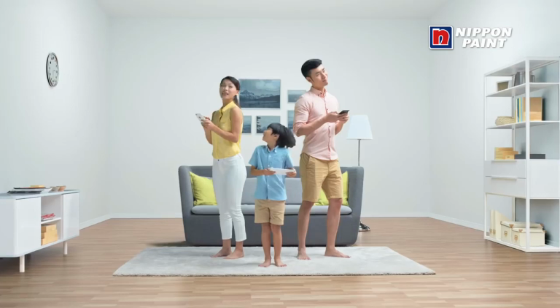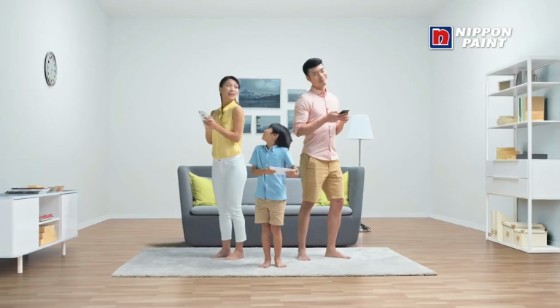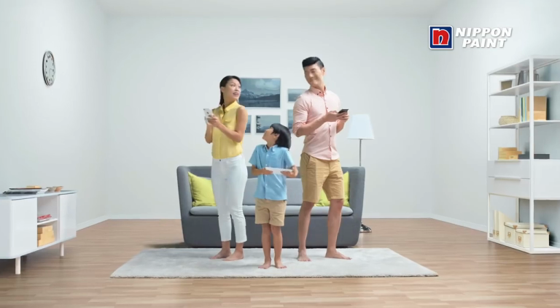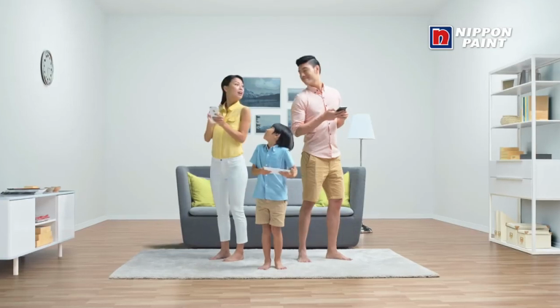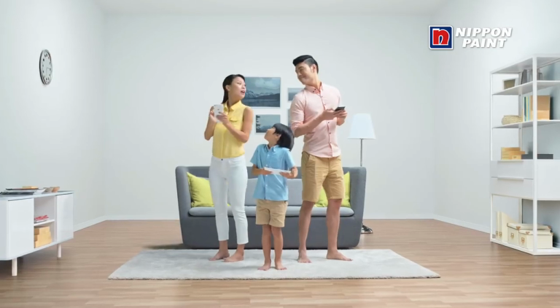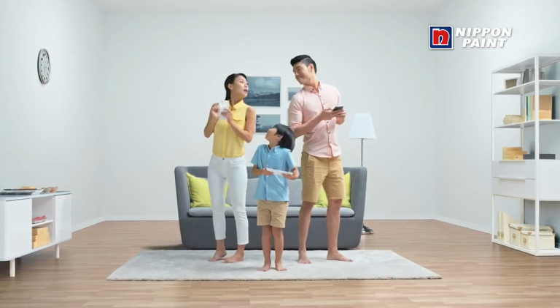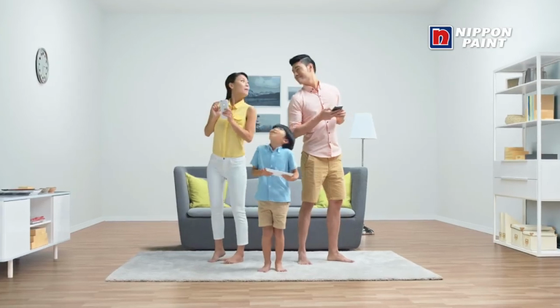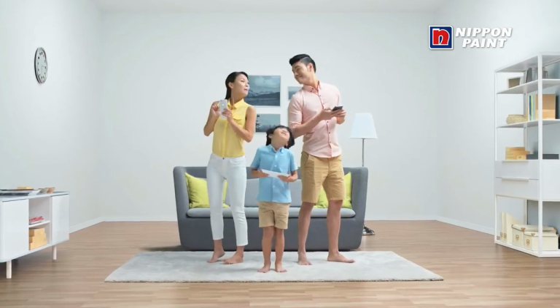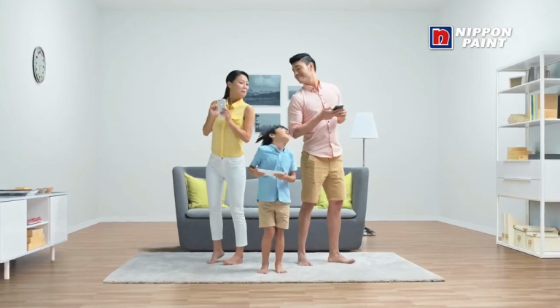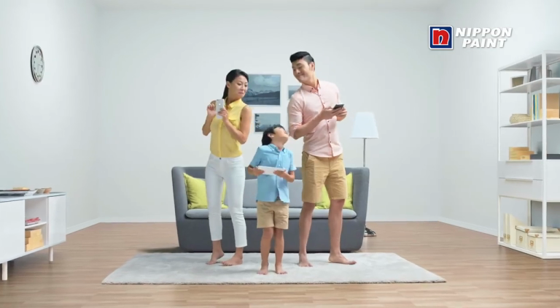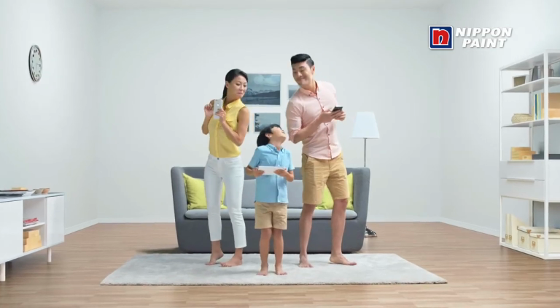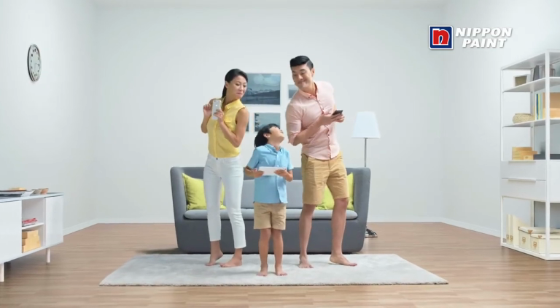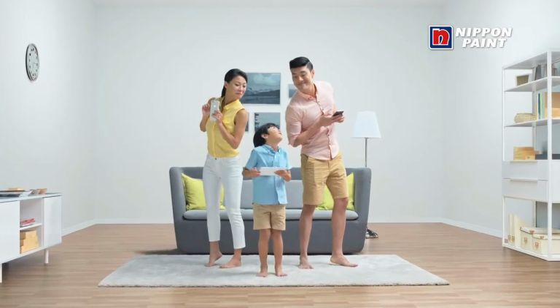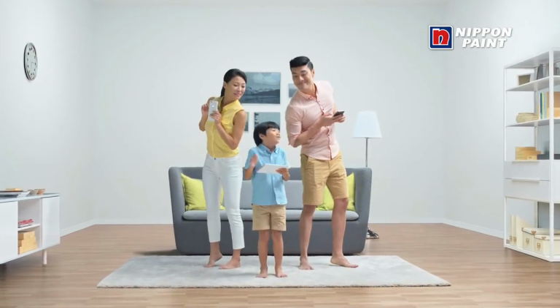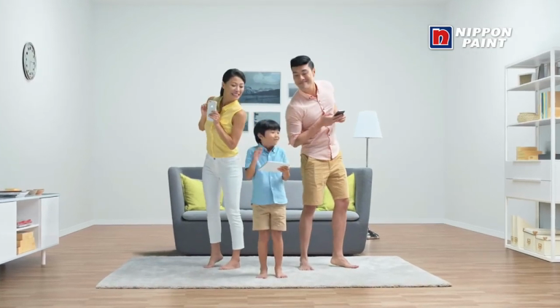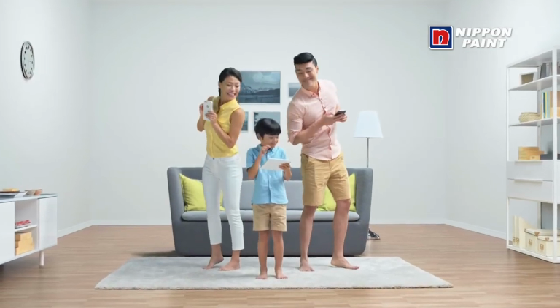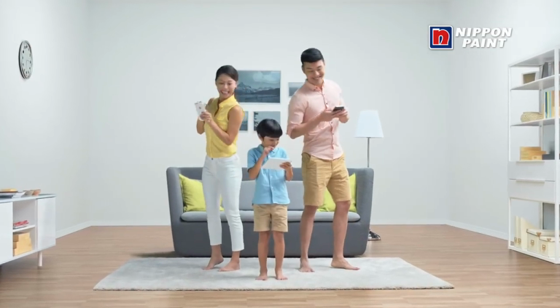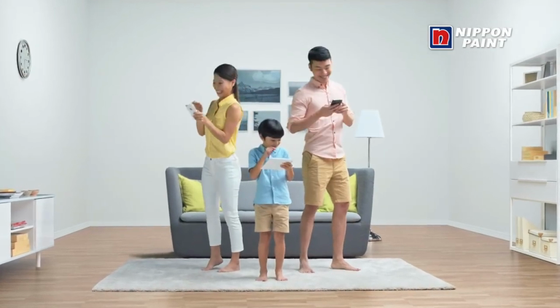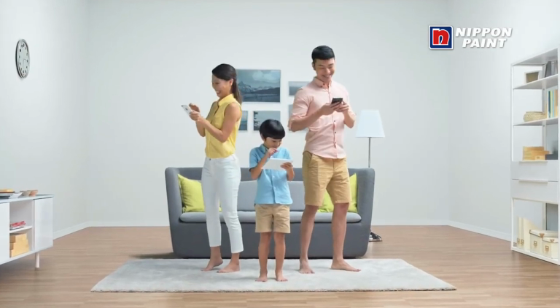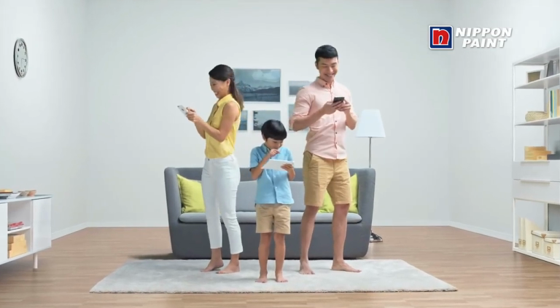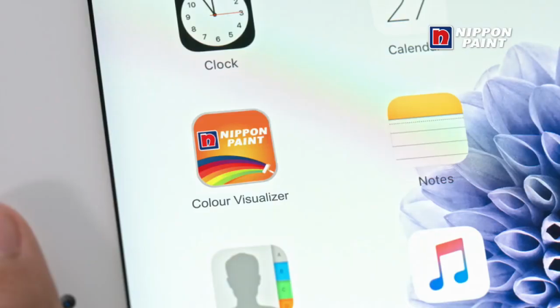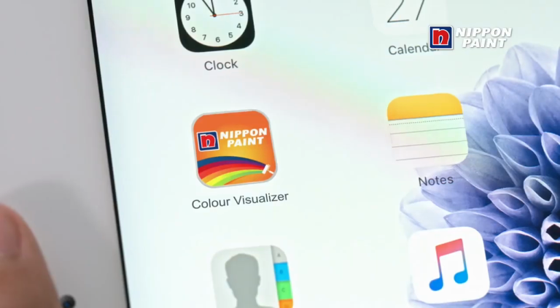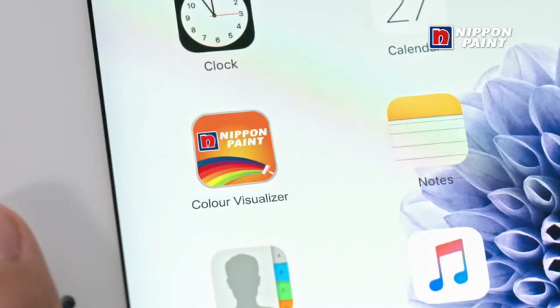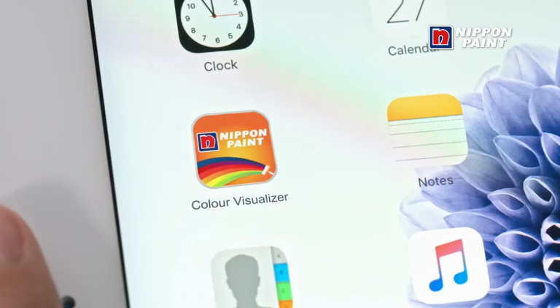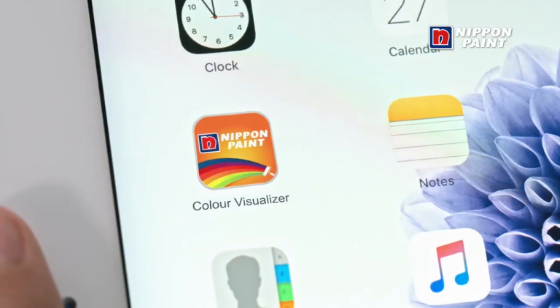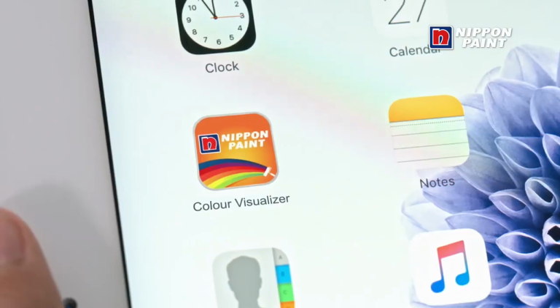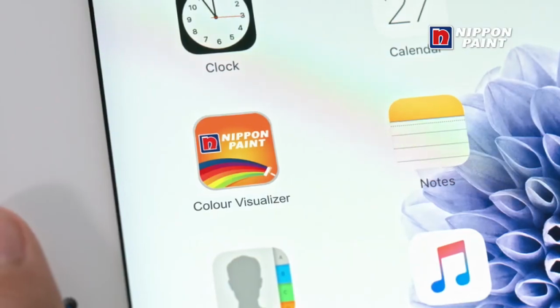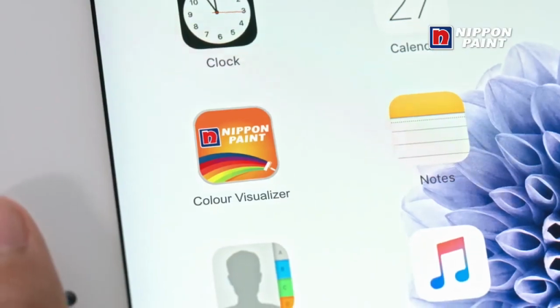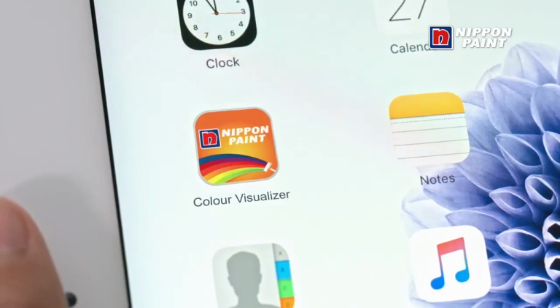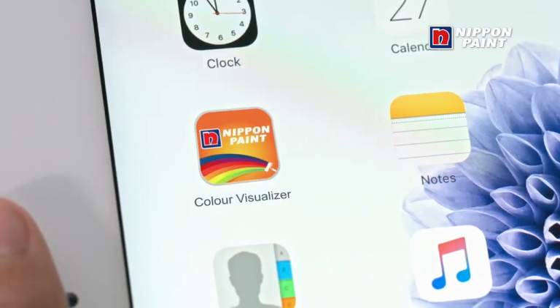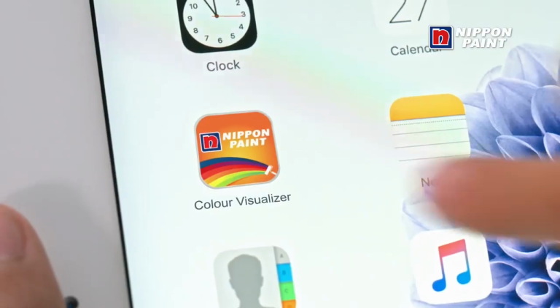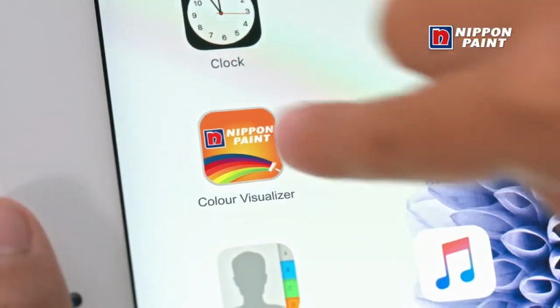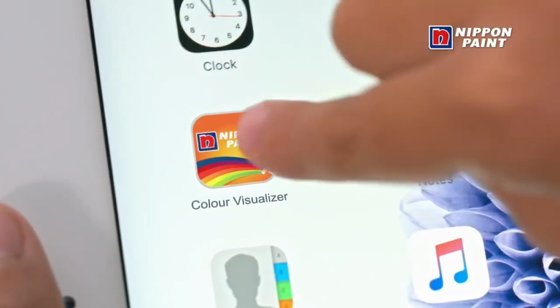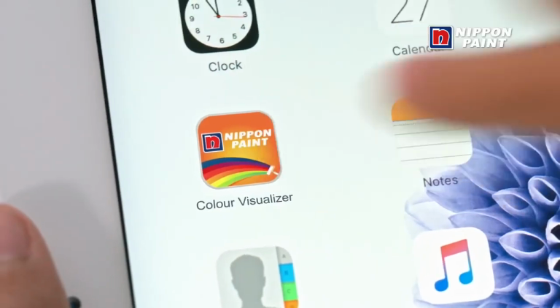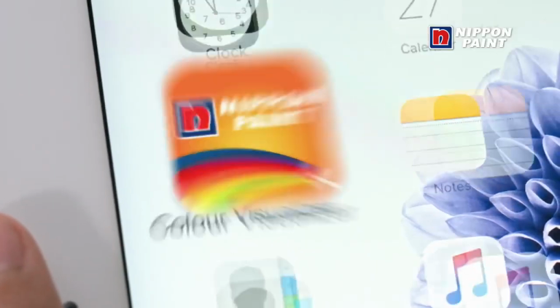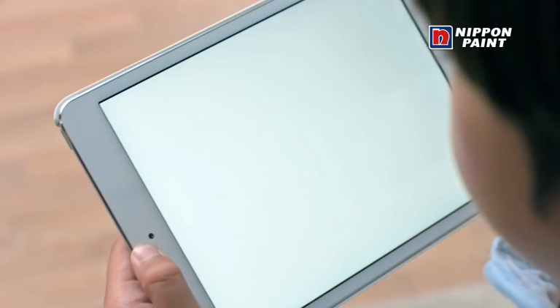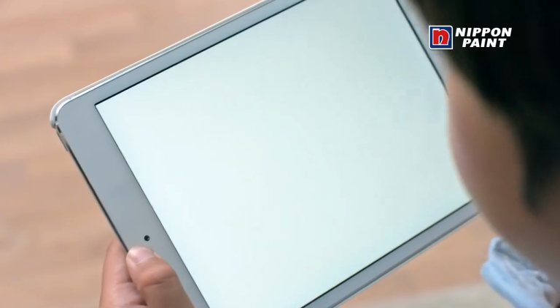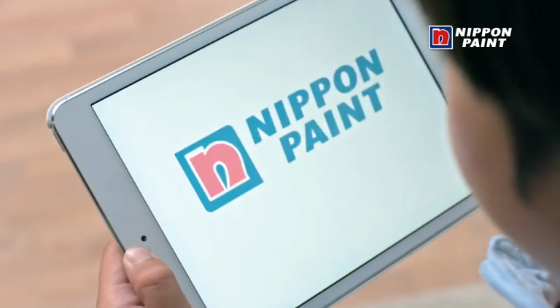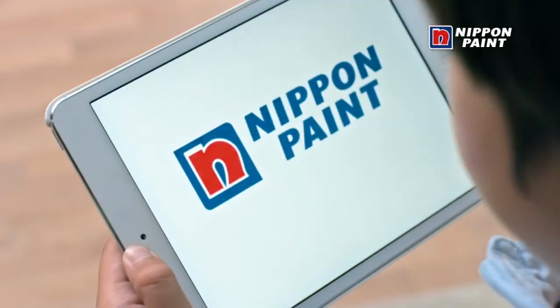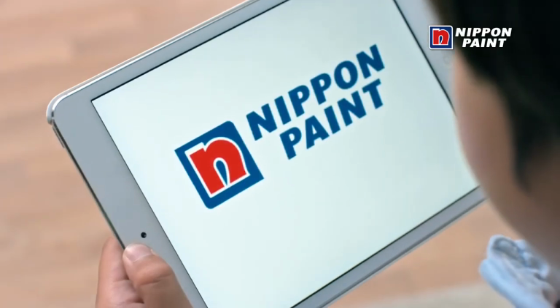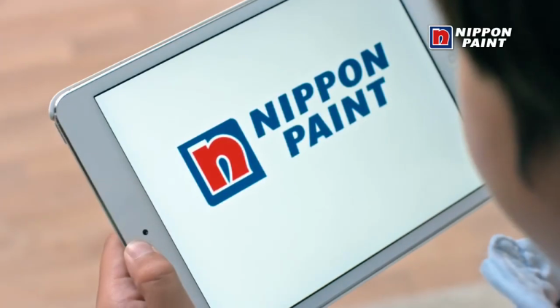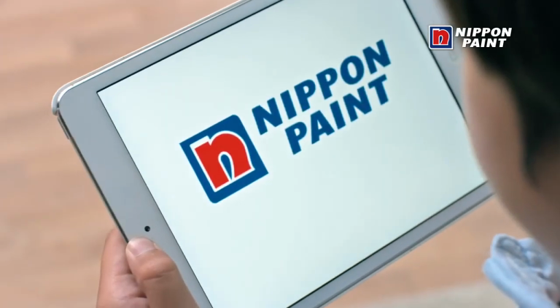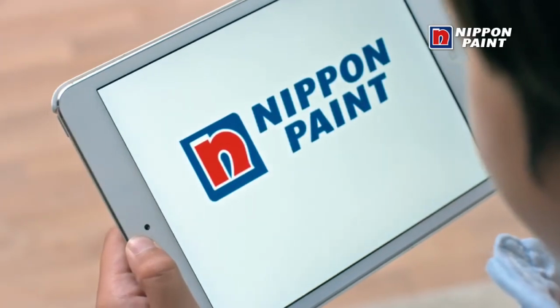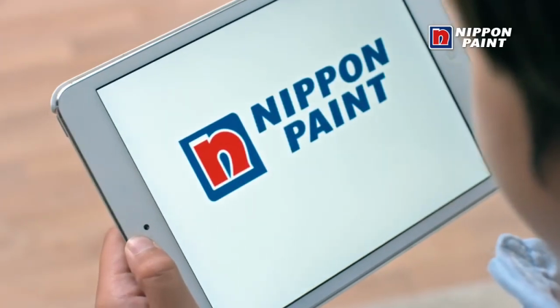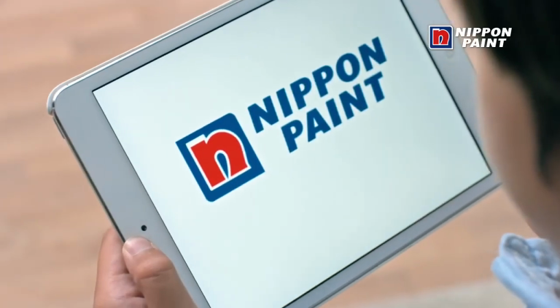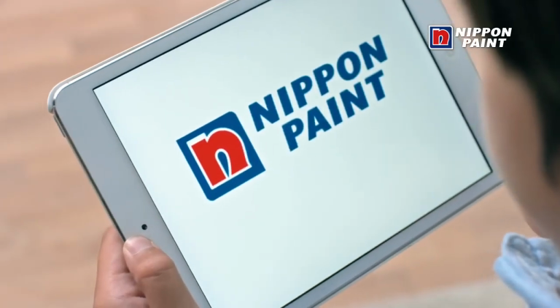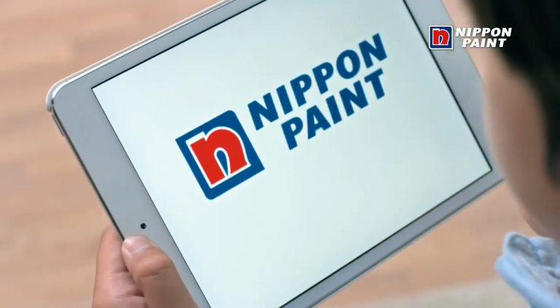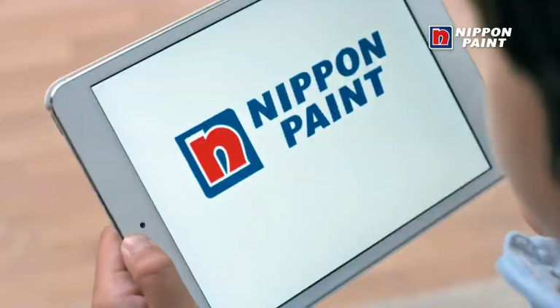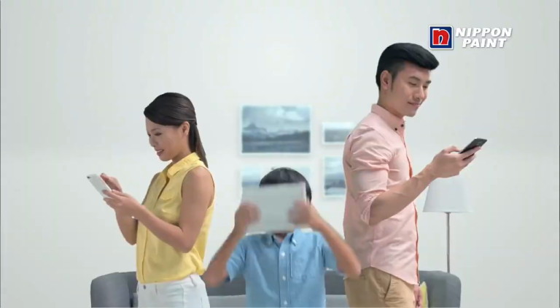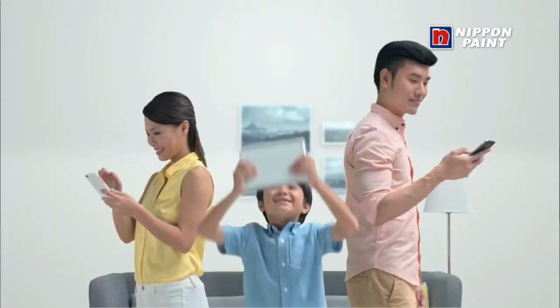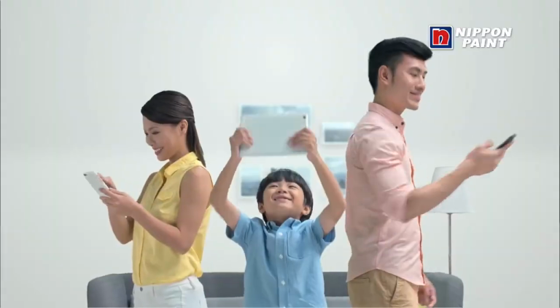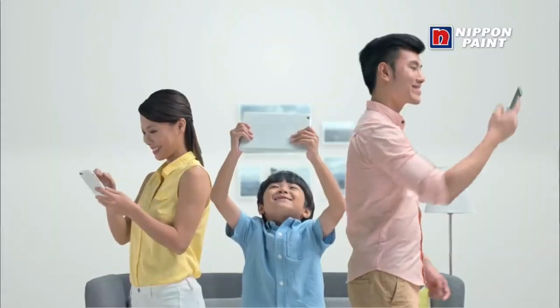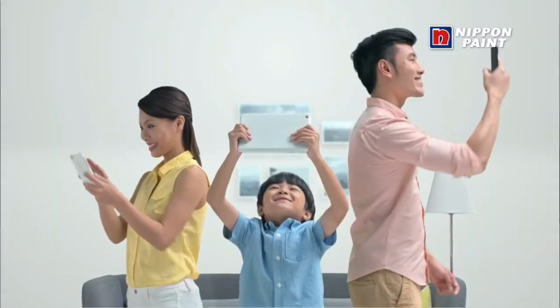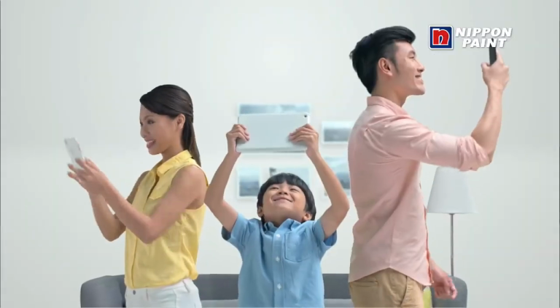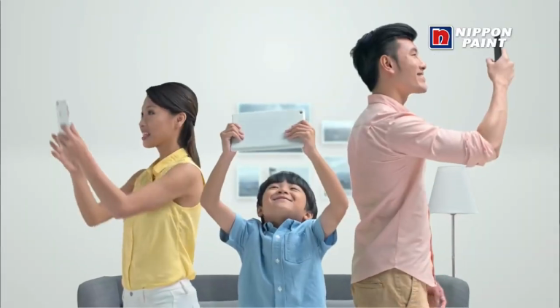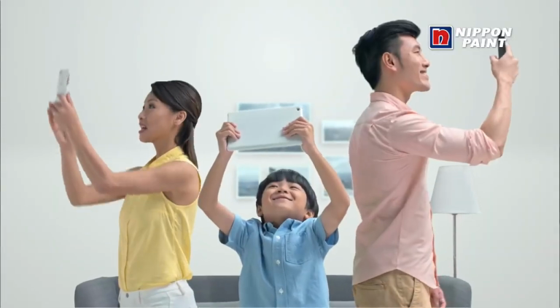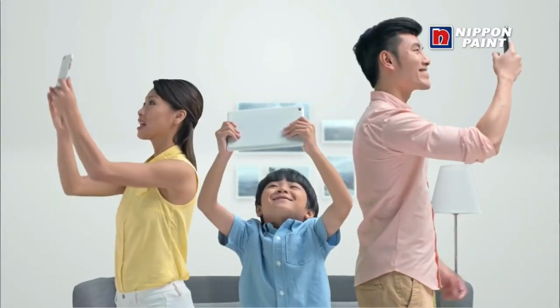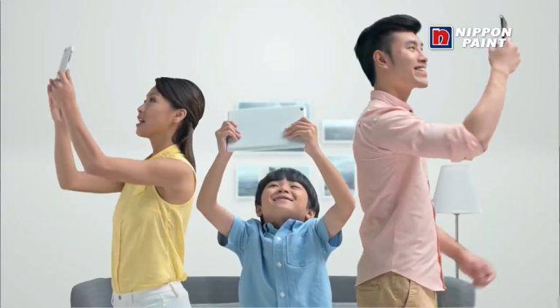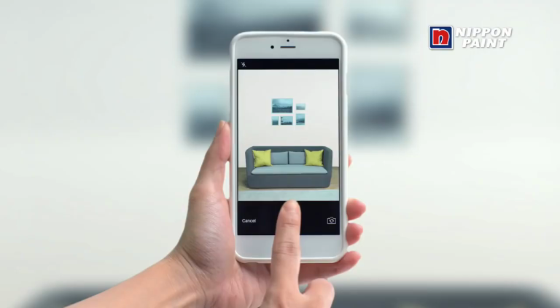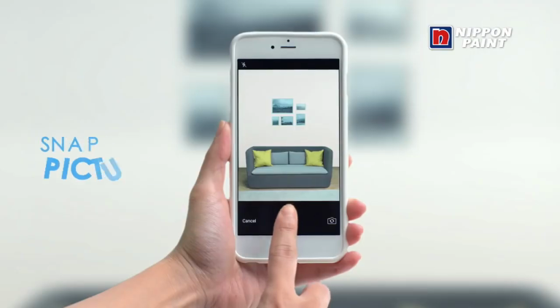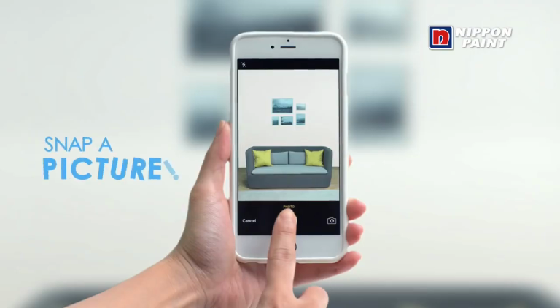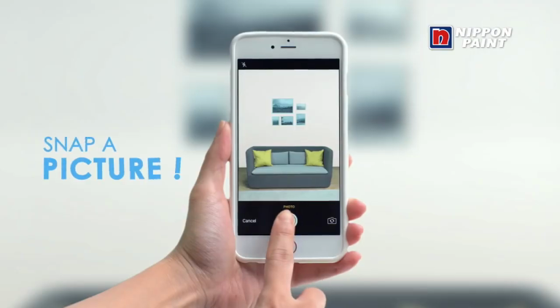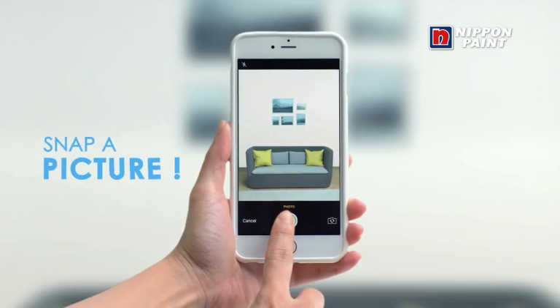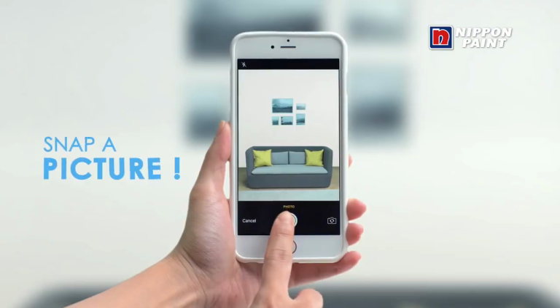When painting your home, which color works best? Use the free Nippon Paint Color Visualizer app. It'll do the rest.